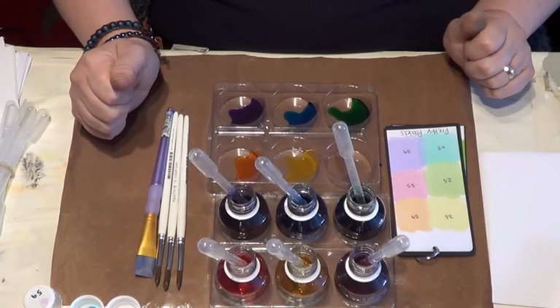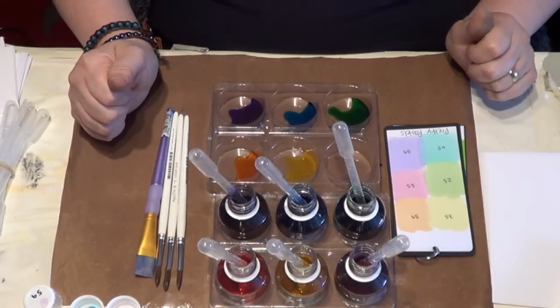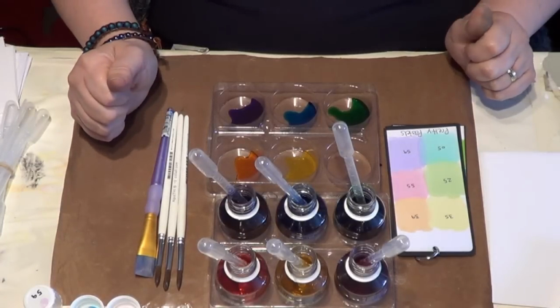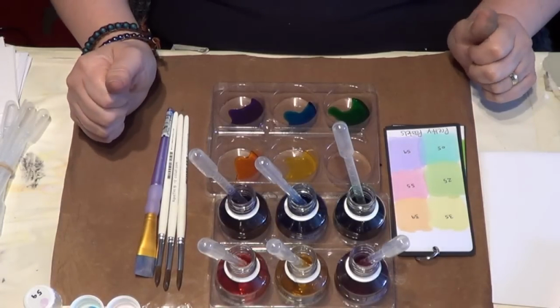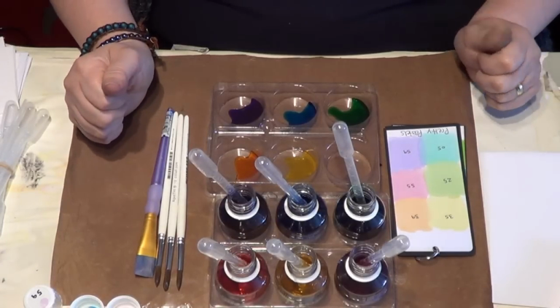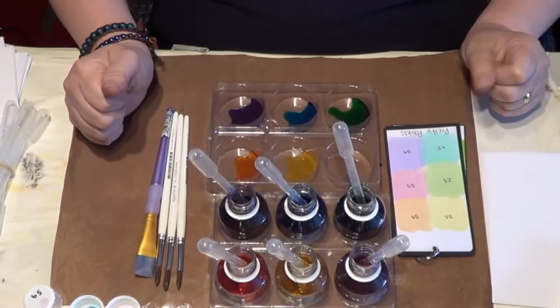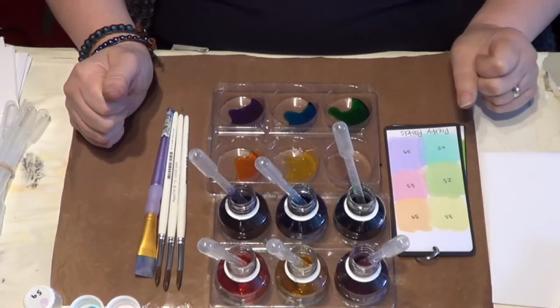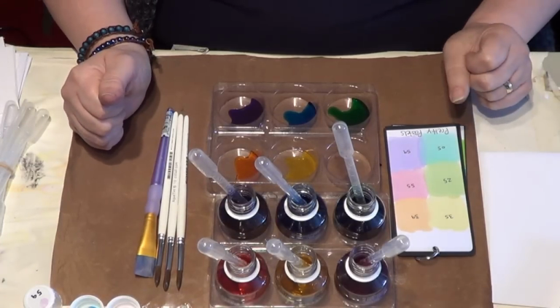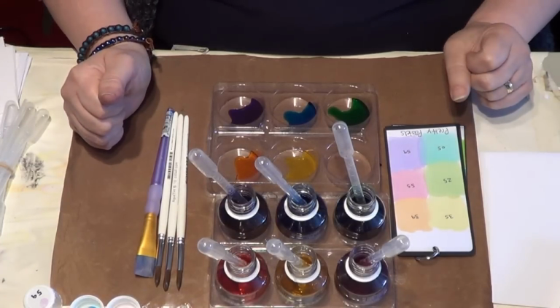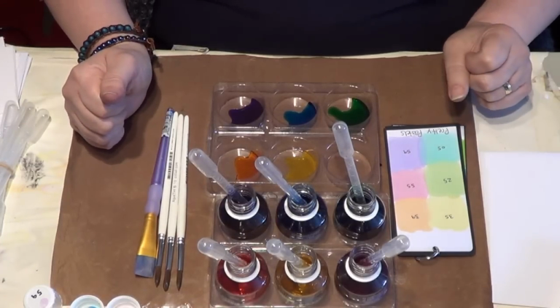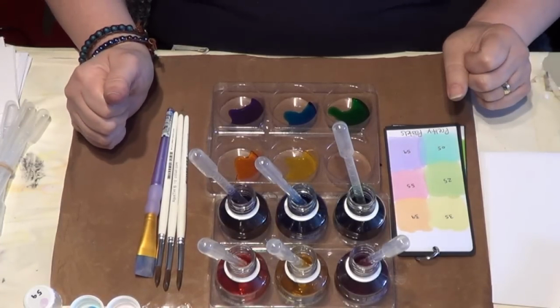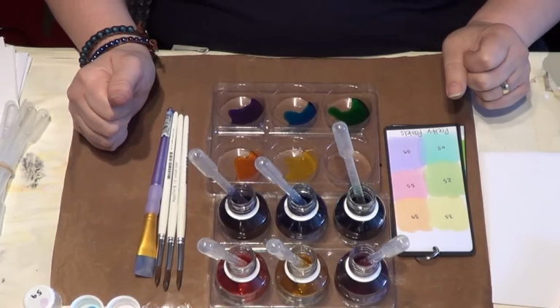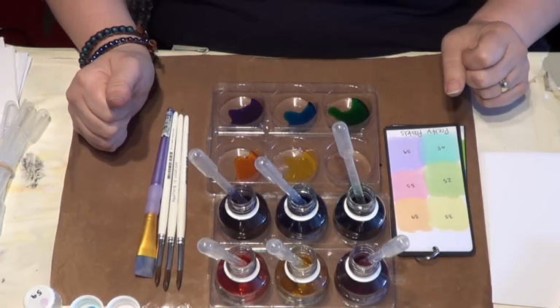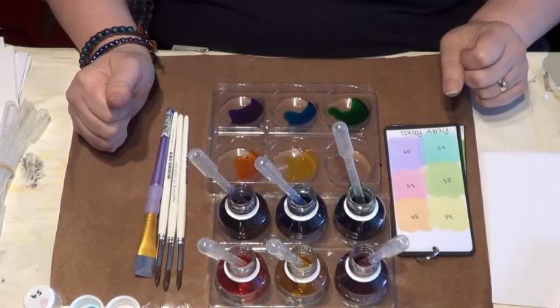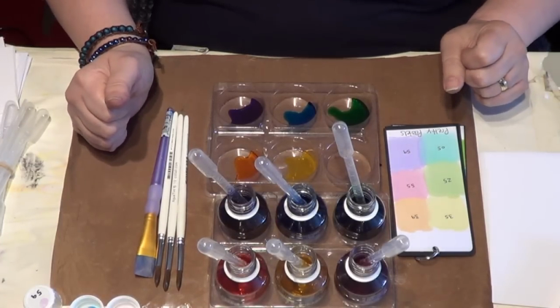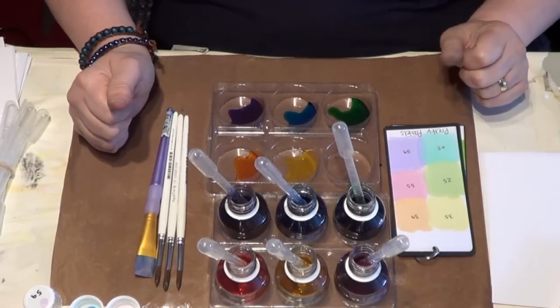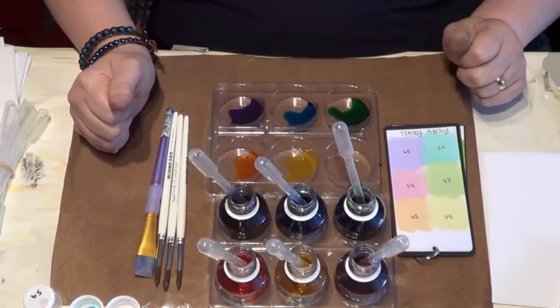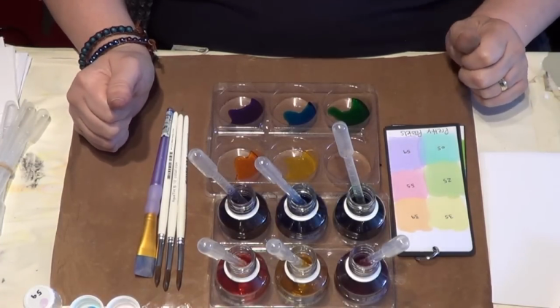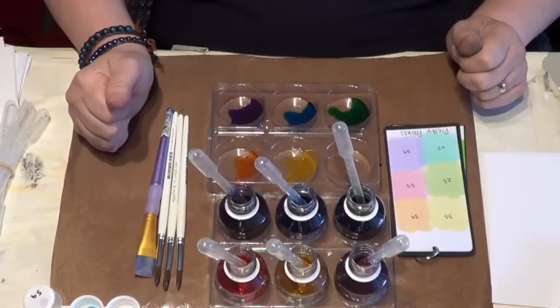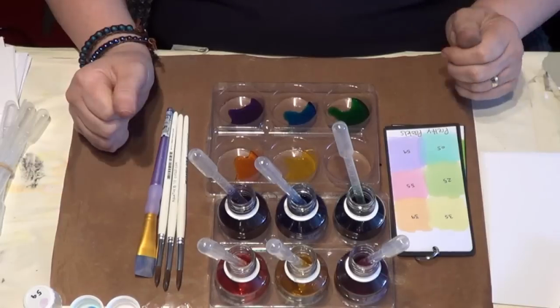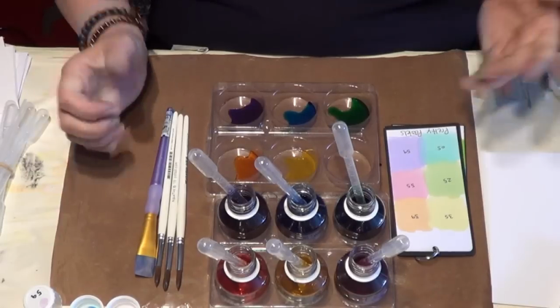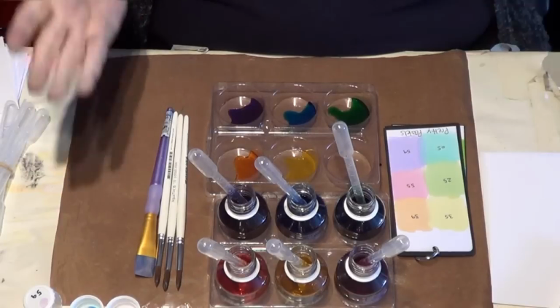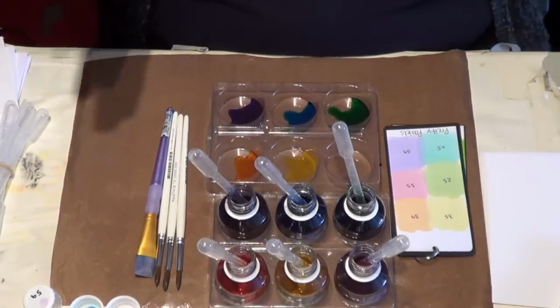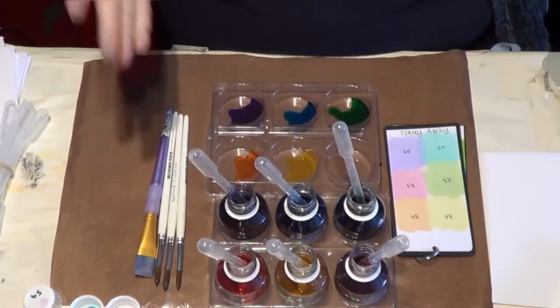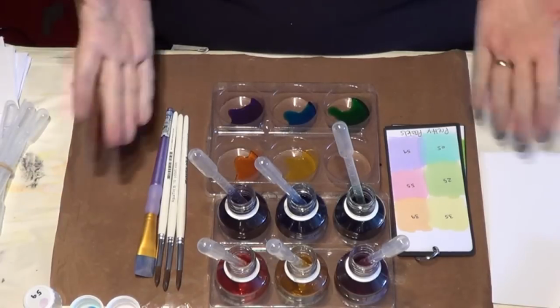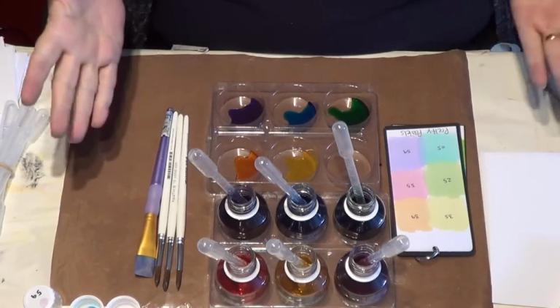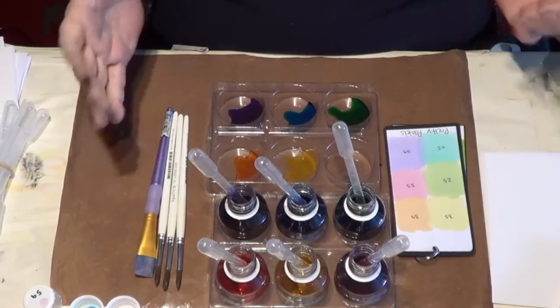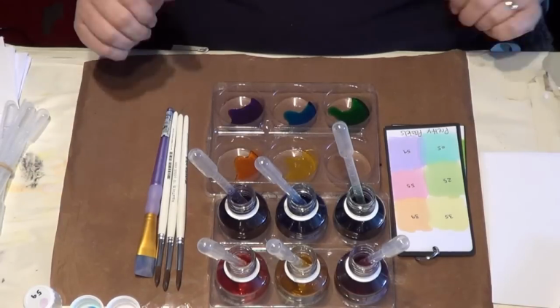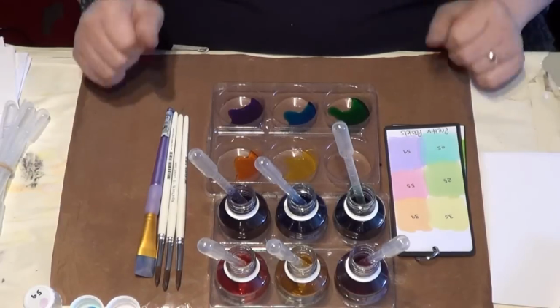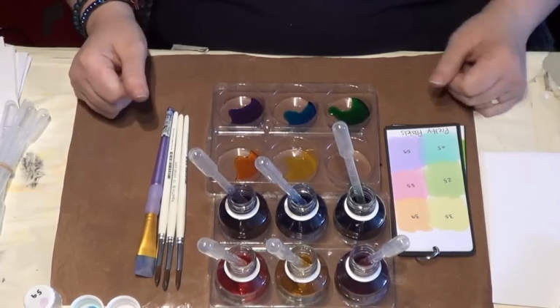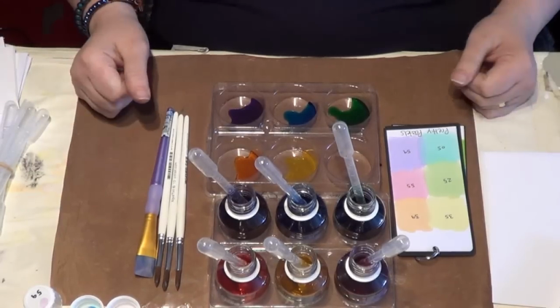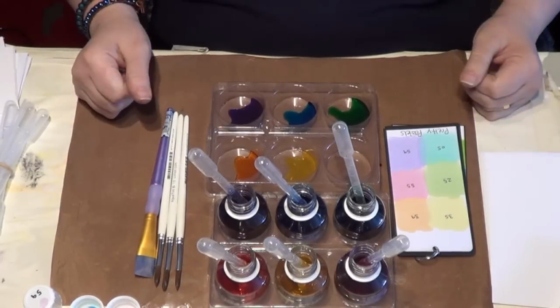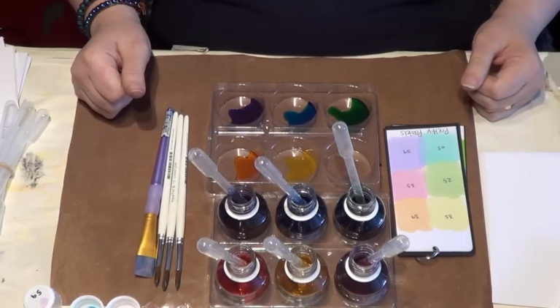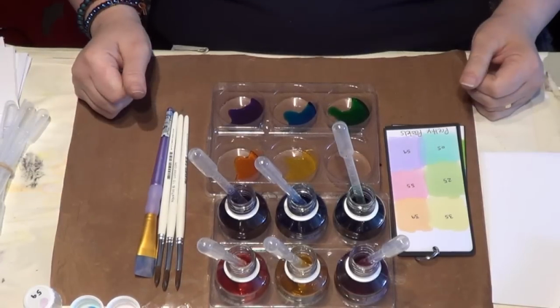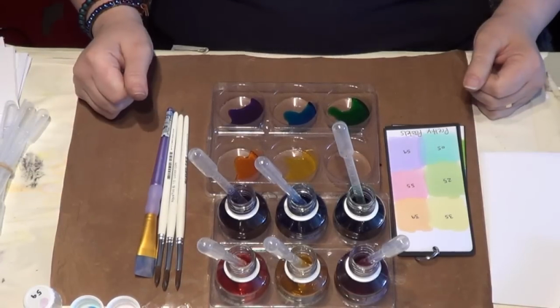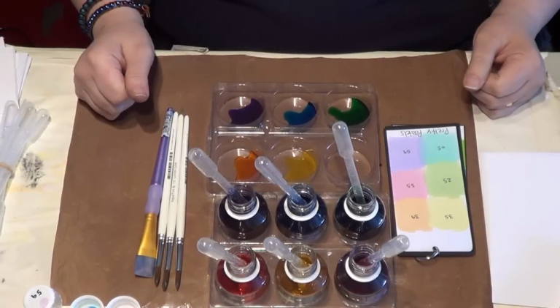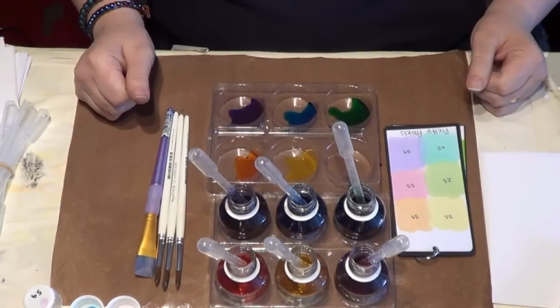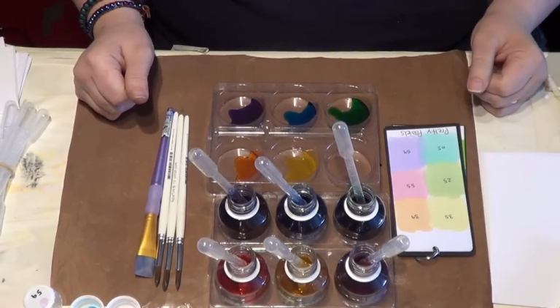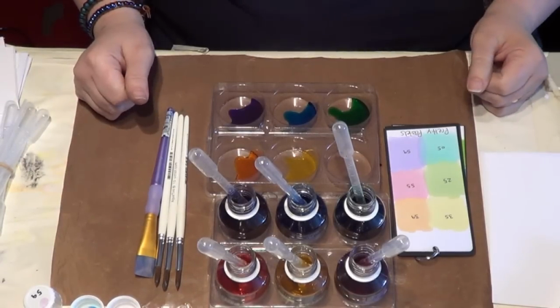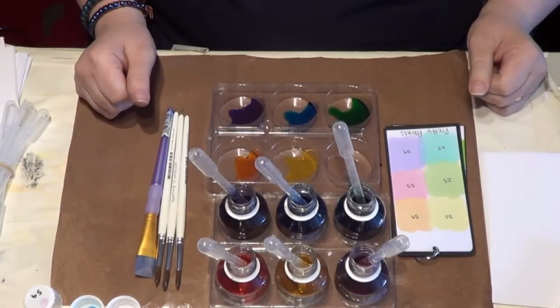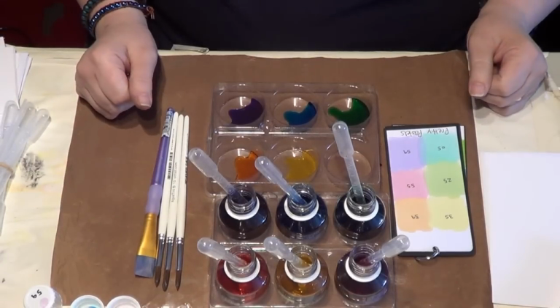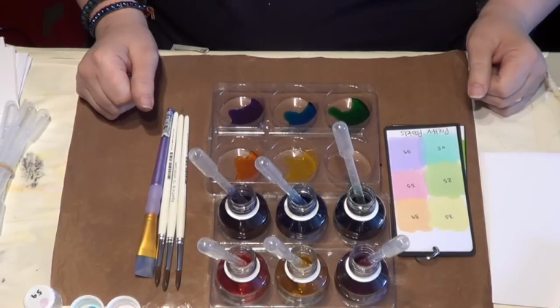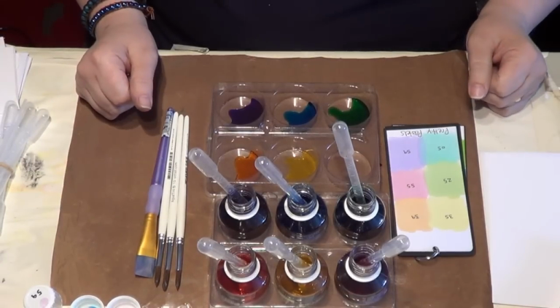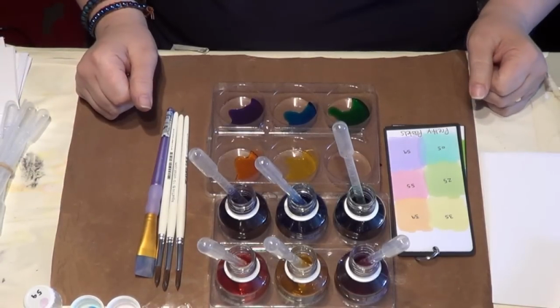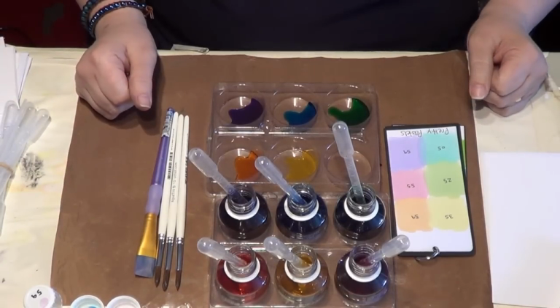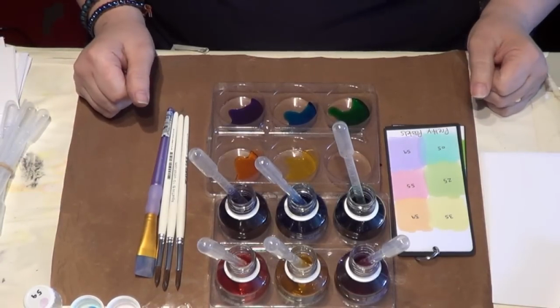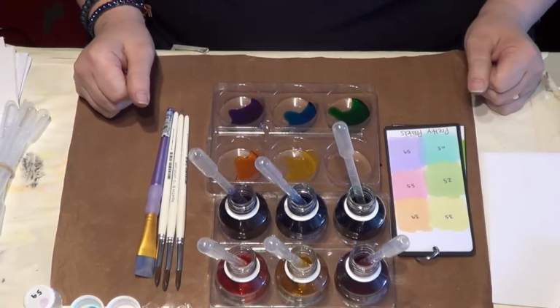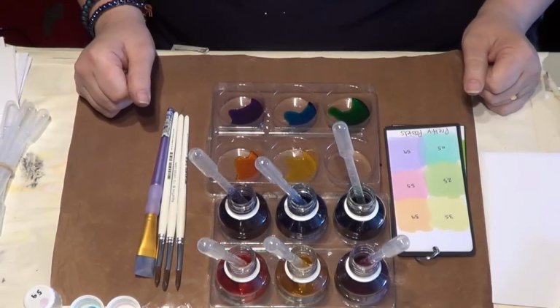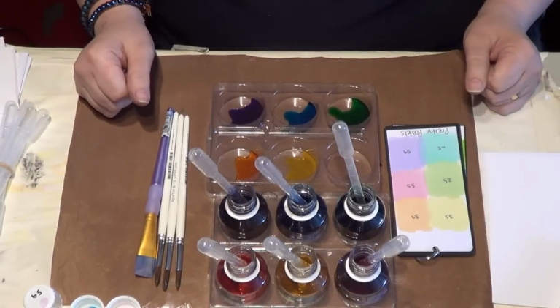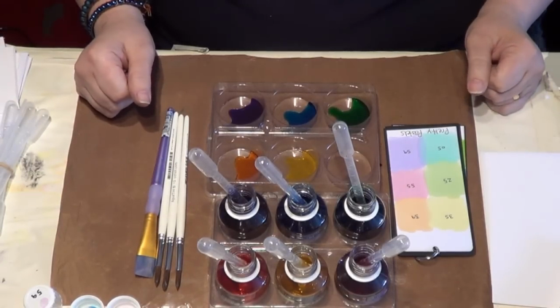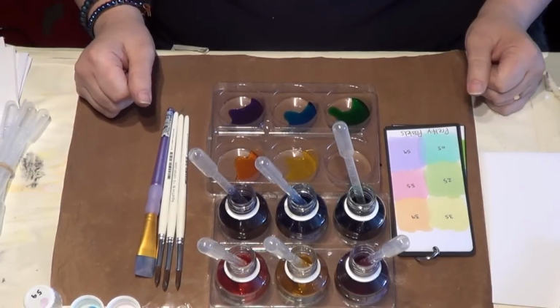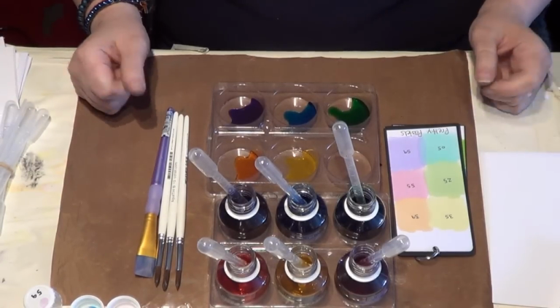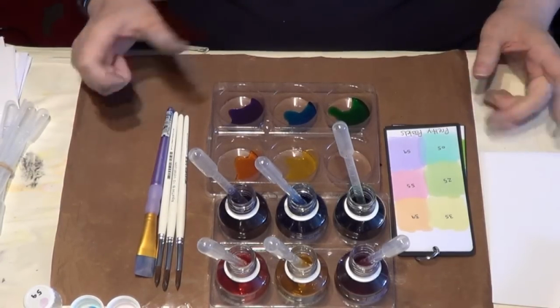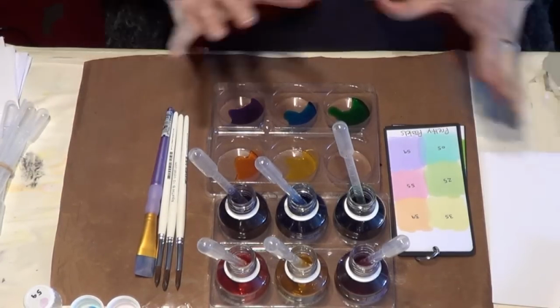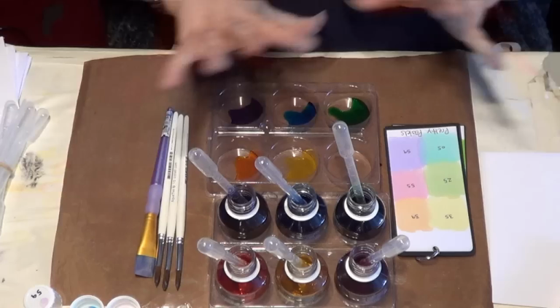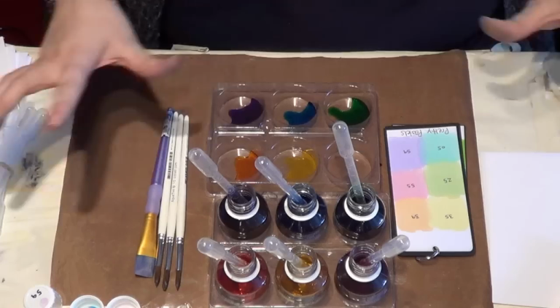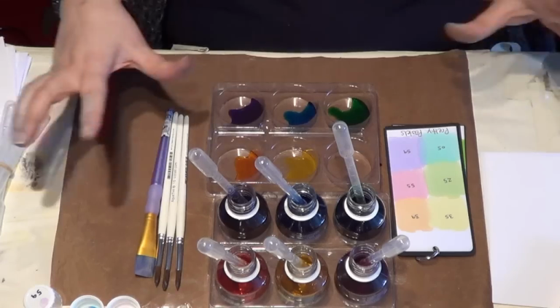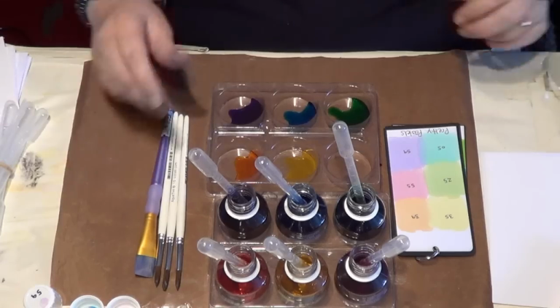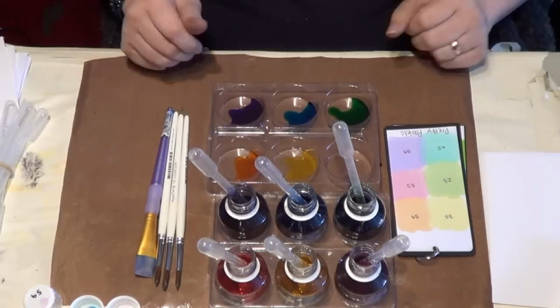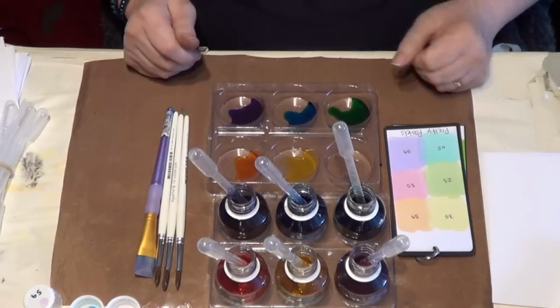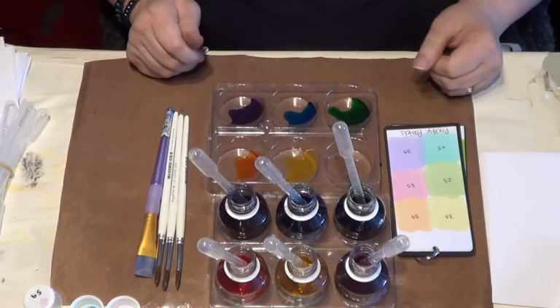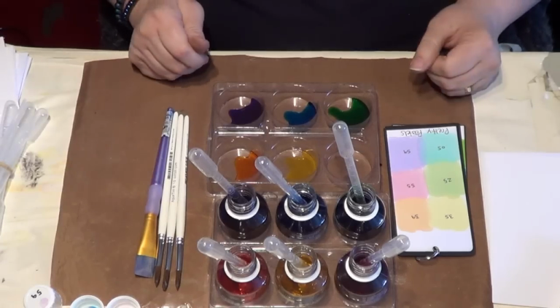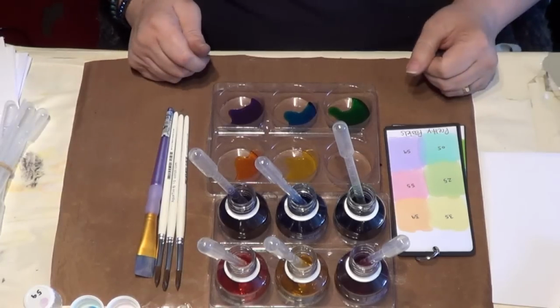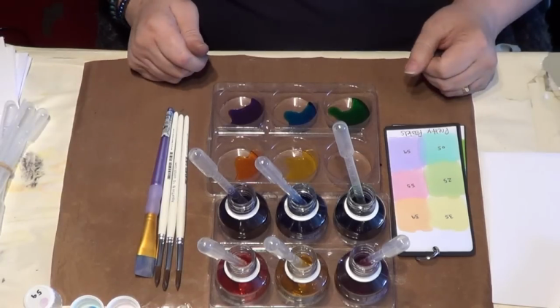Hello, Sheena Douglas here with pretty pastels, as you can see. Gorgeous! Now I'm all set up, ready to play.